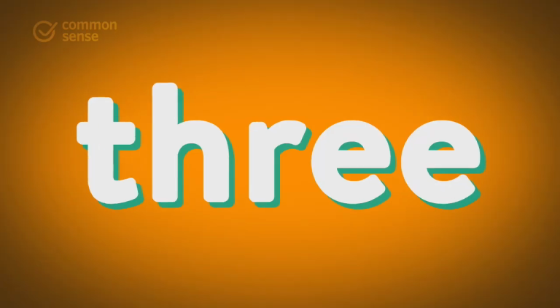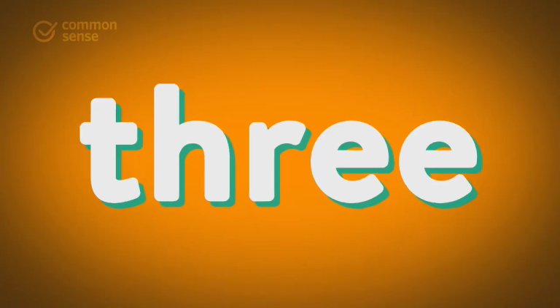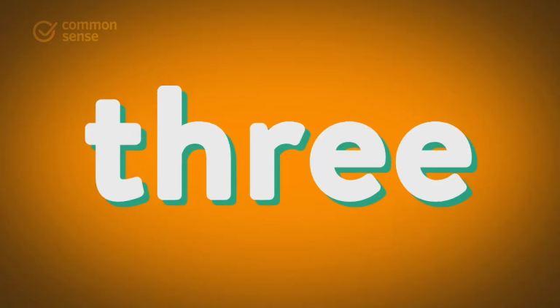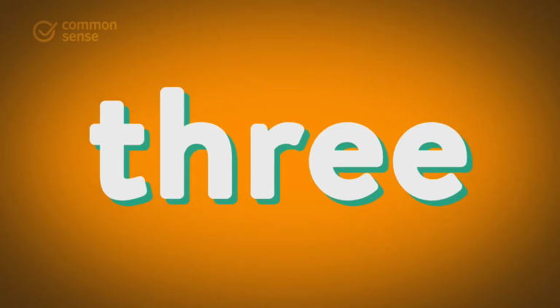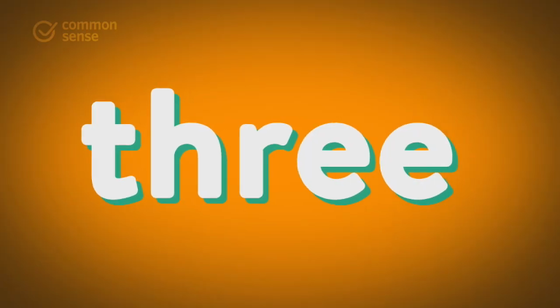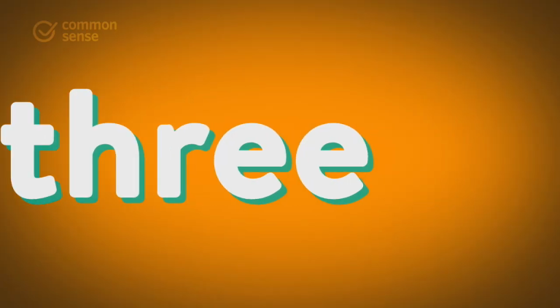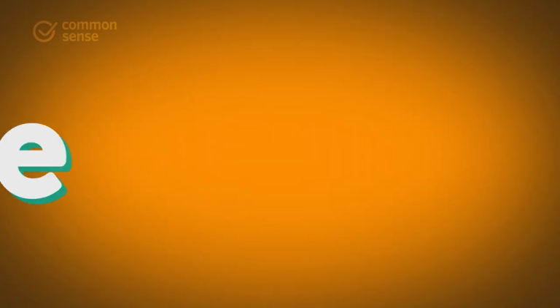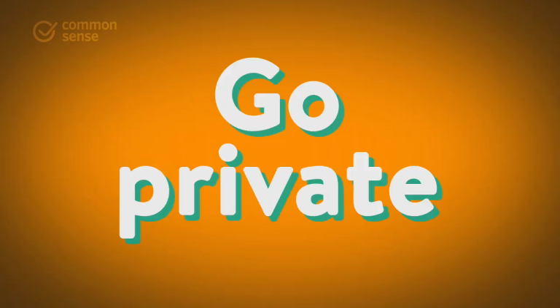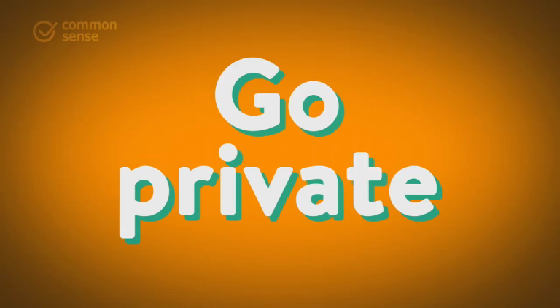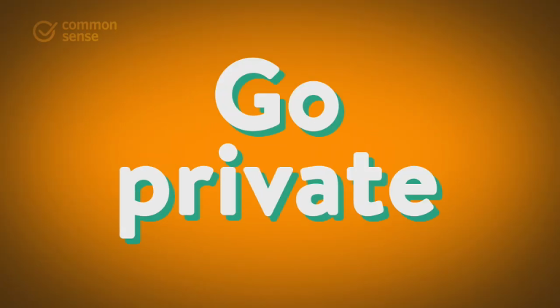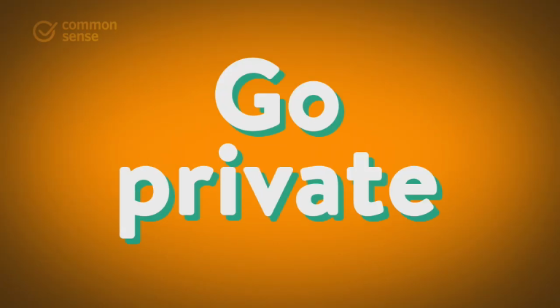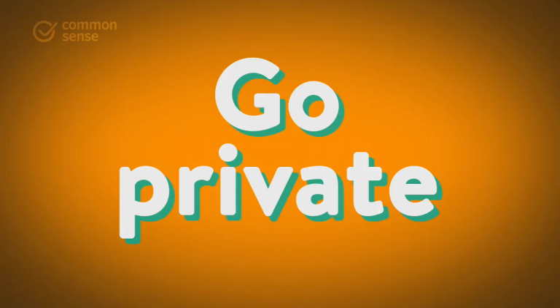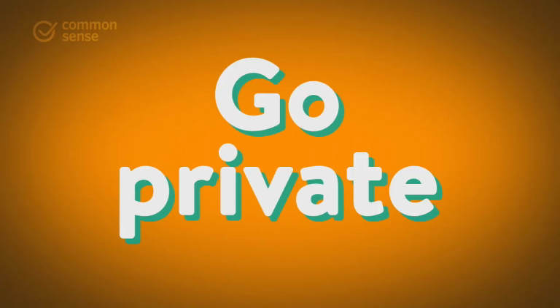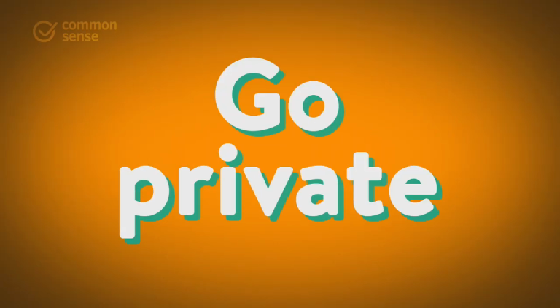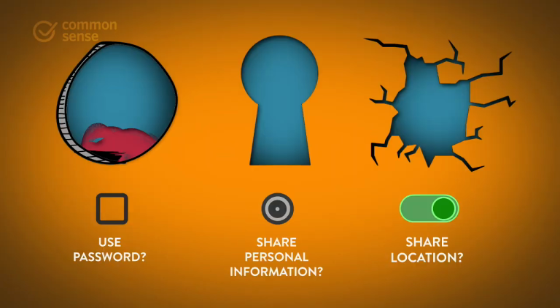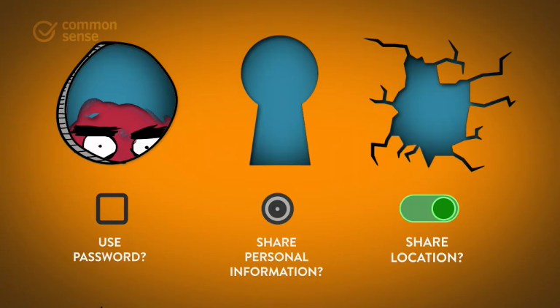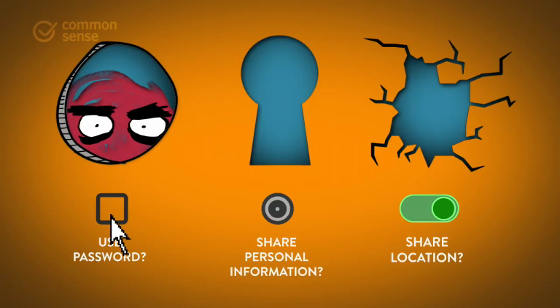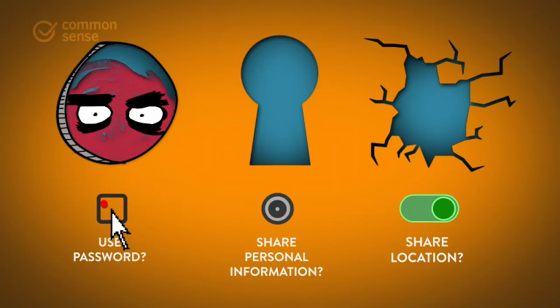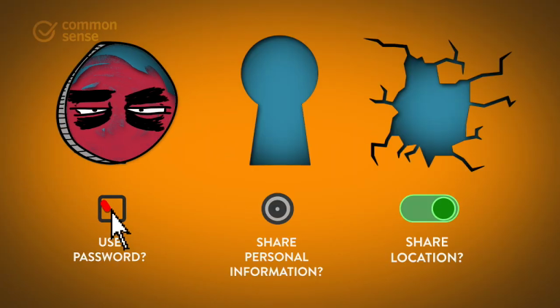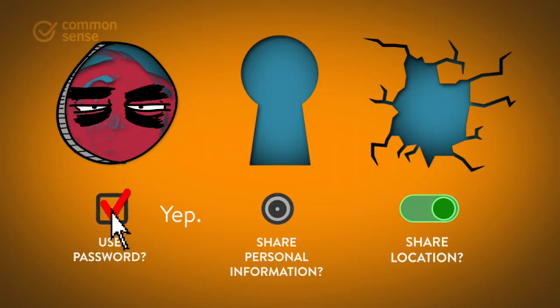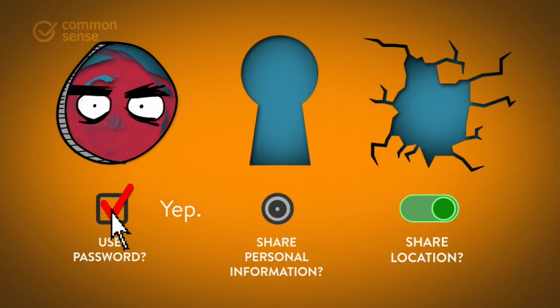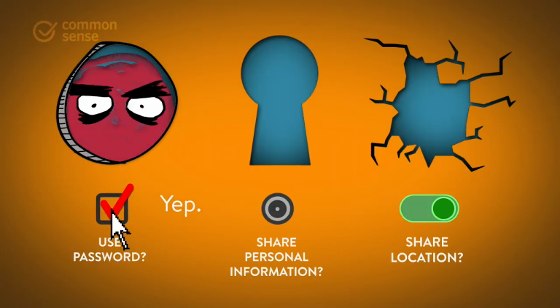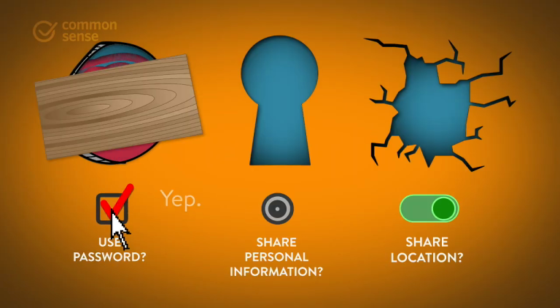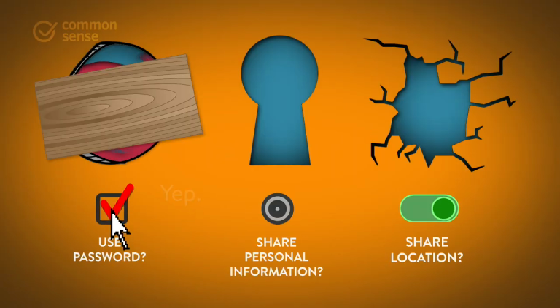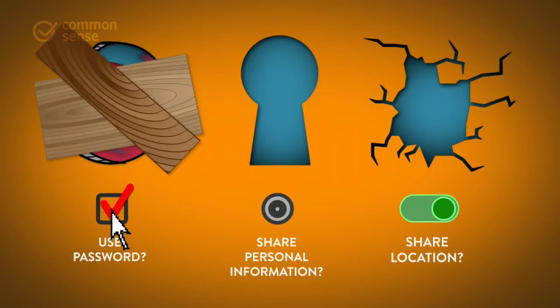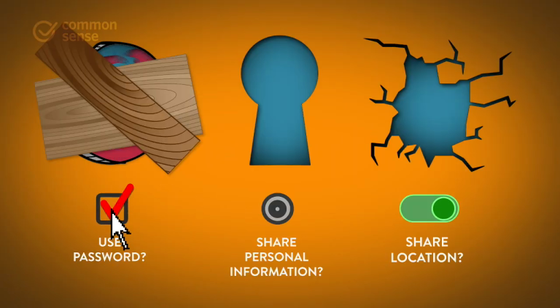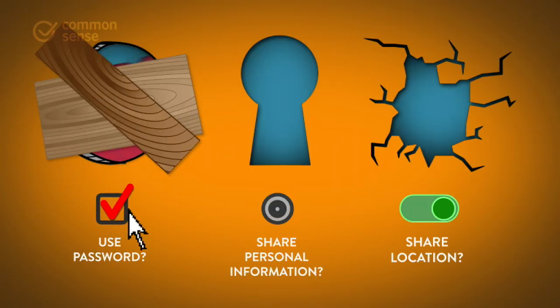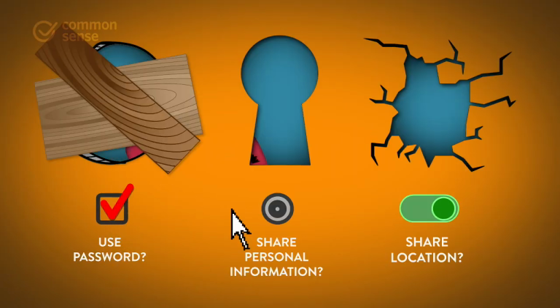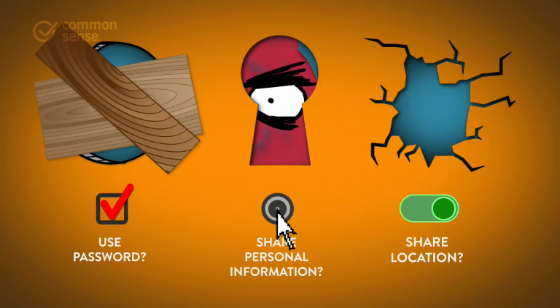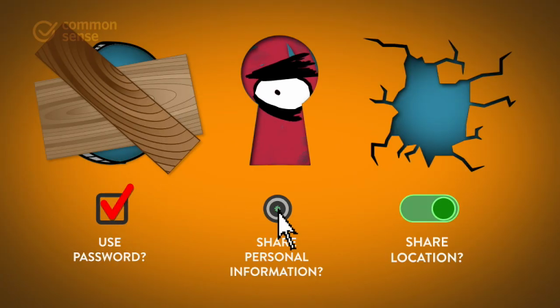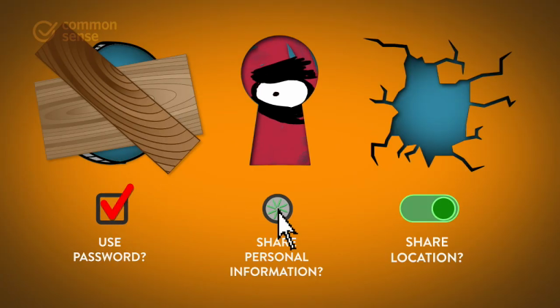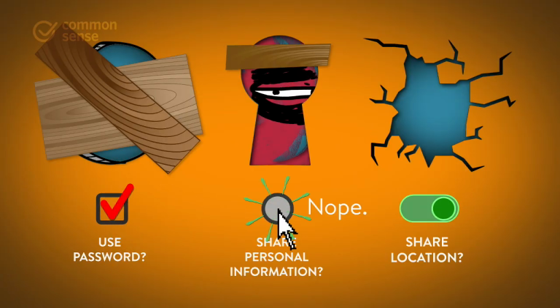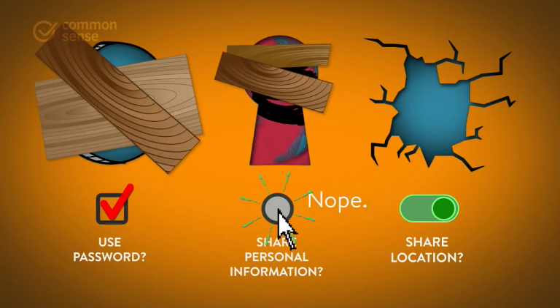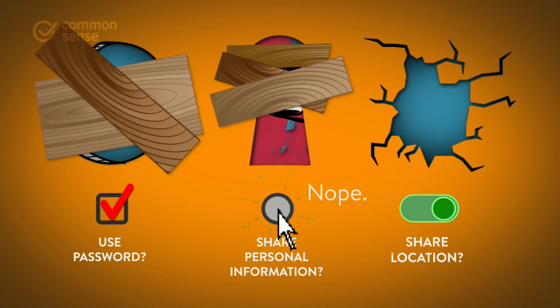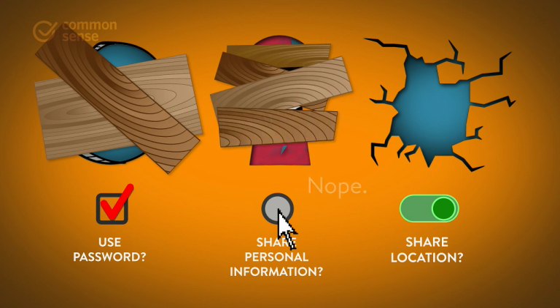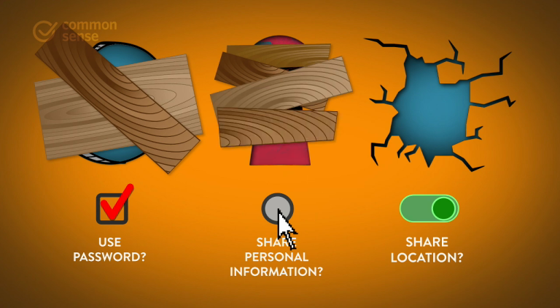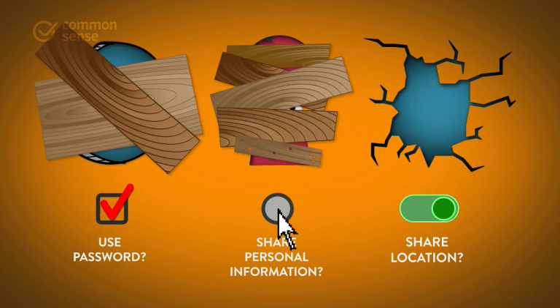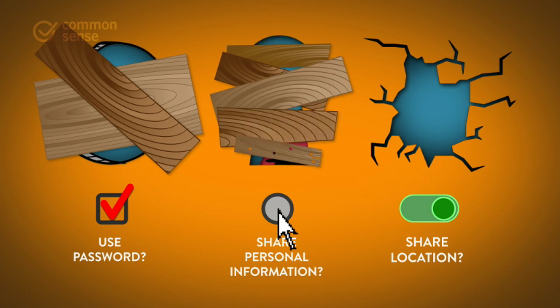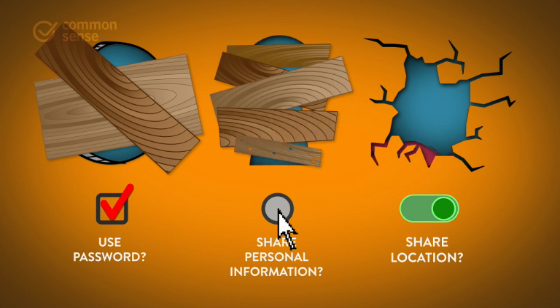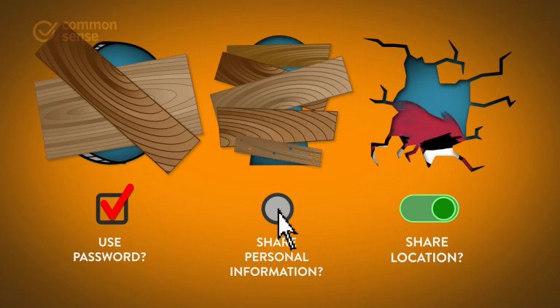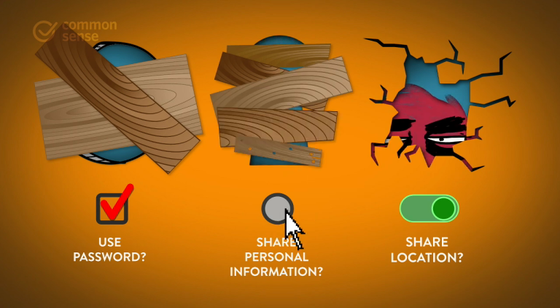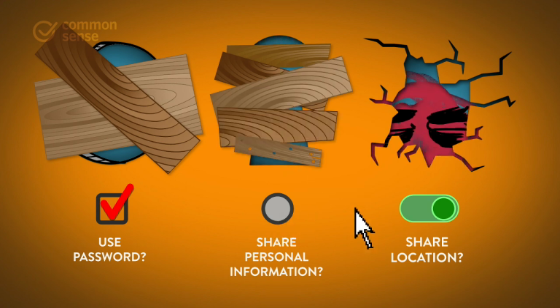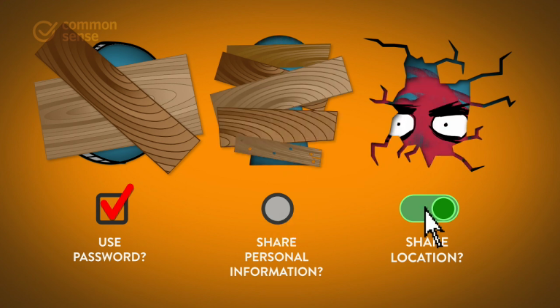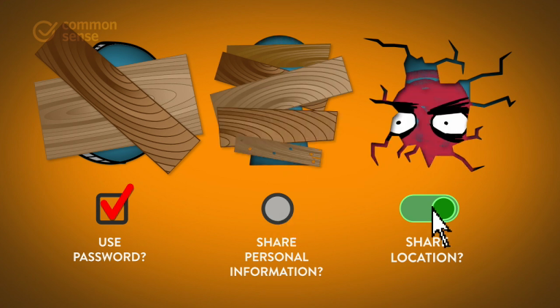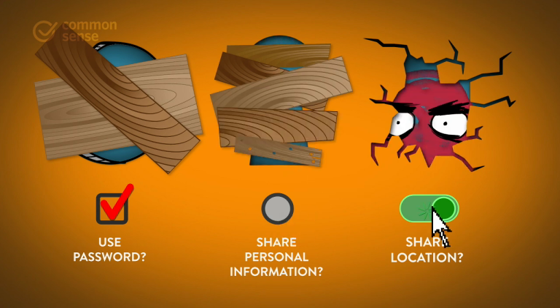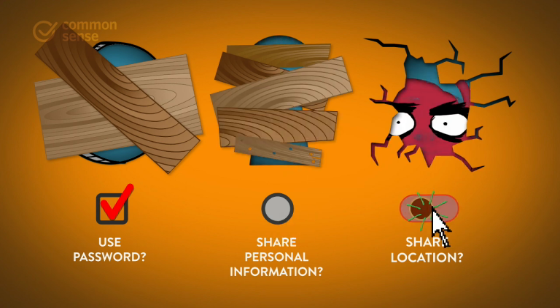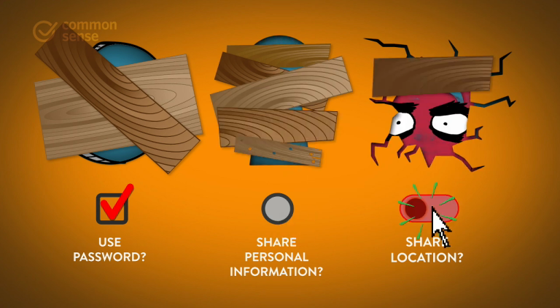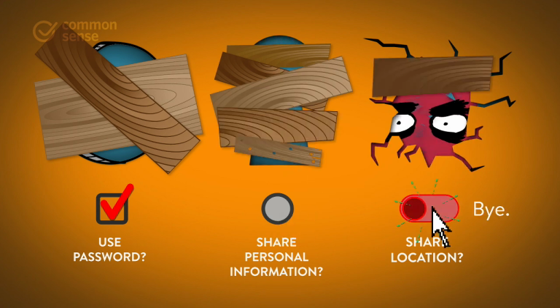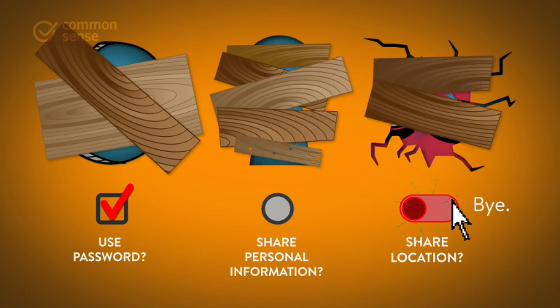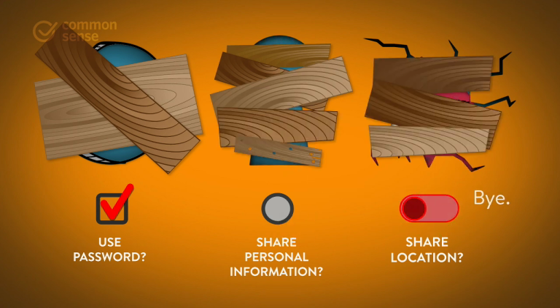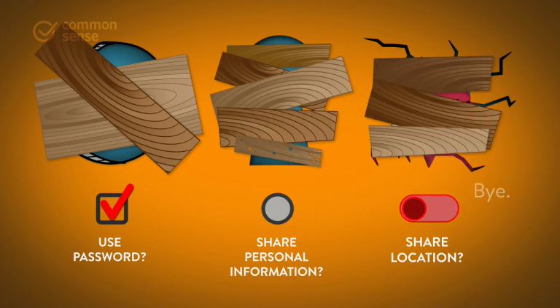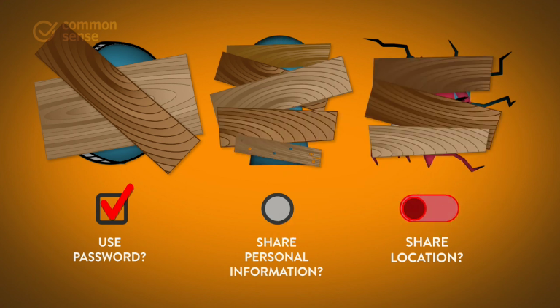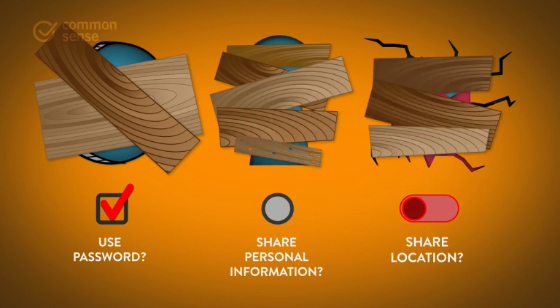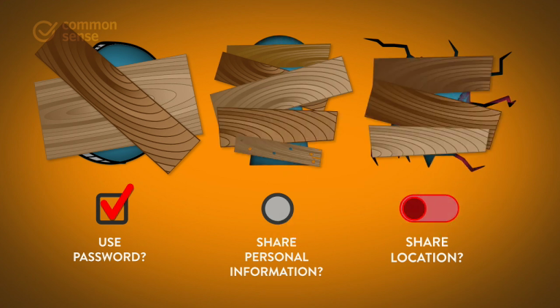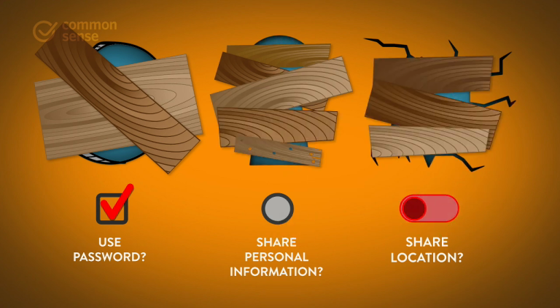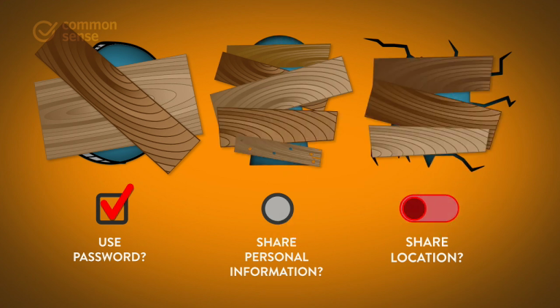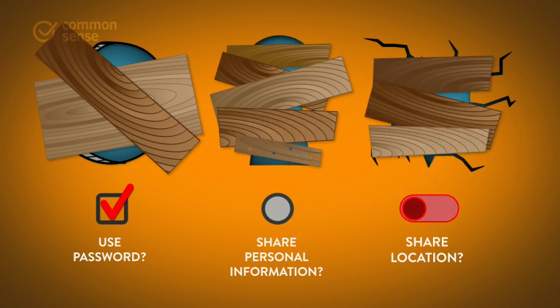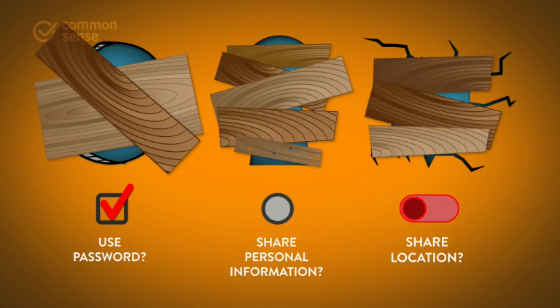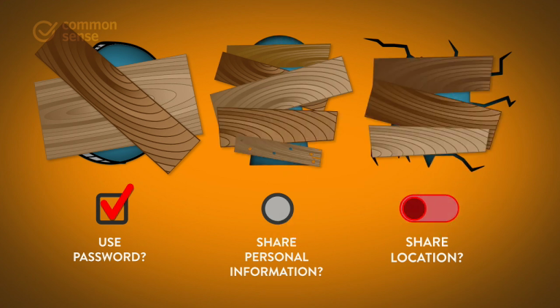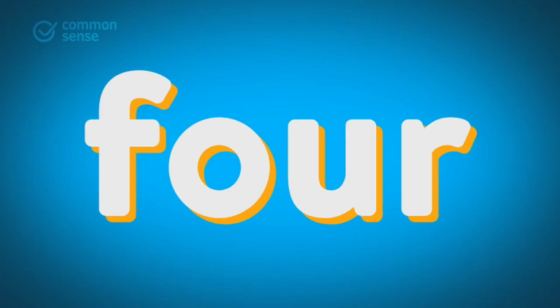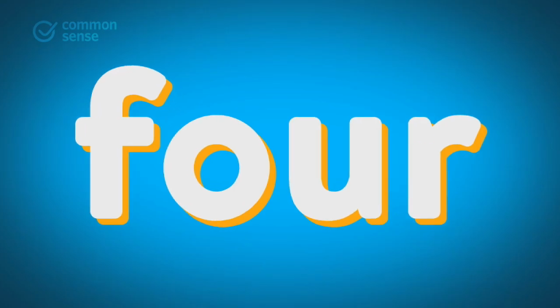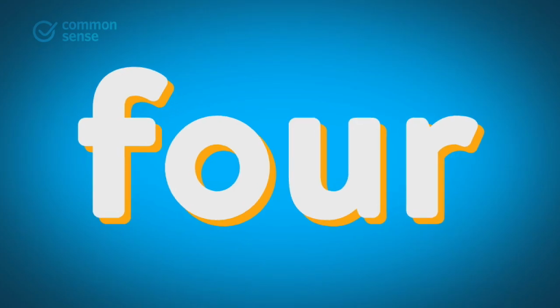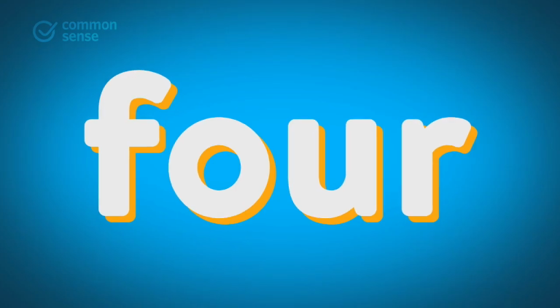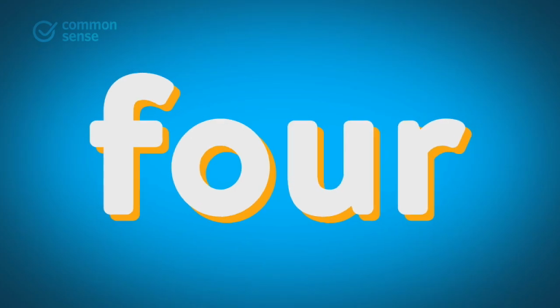Number three, go private. Always use privacy settings and opt-out buttons to limit how much information is being shared.